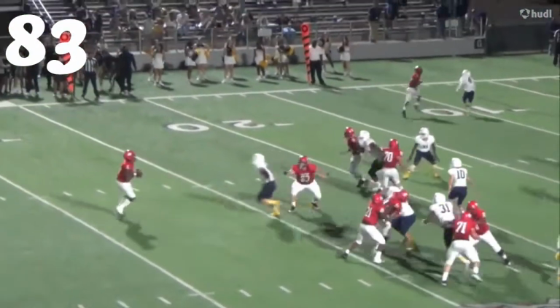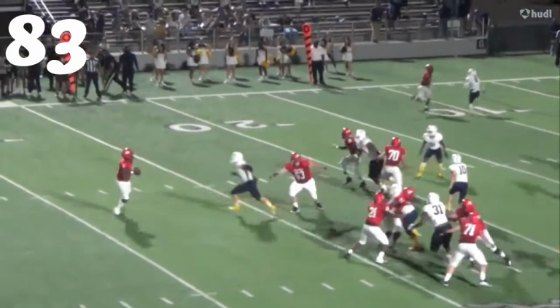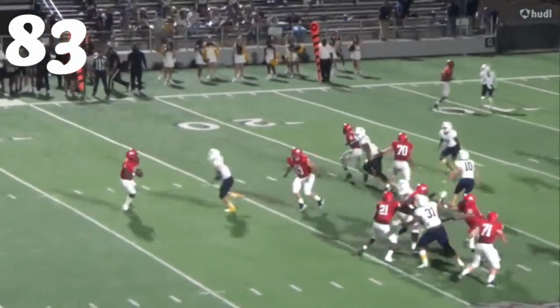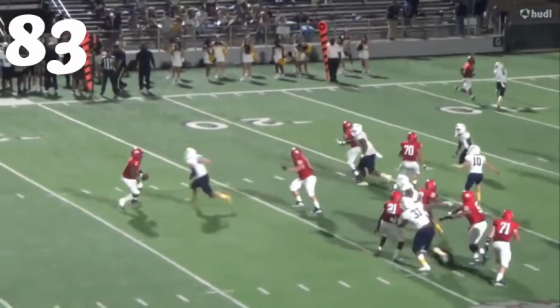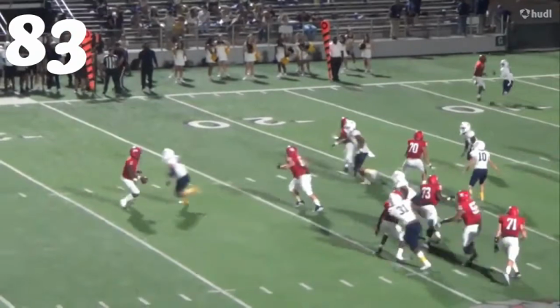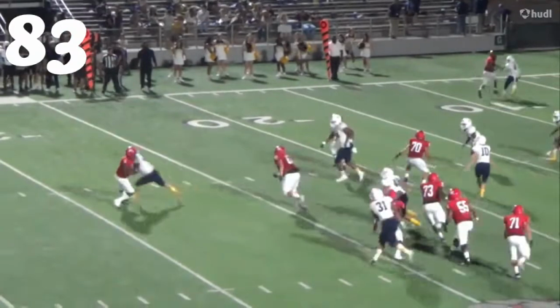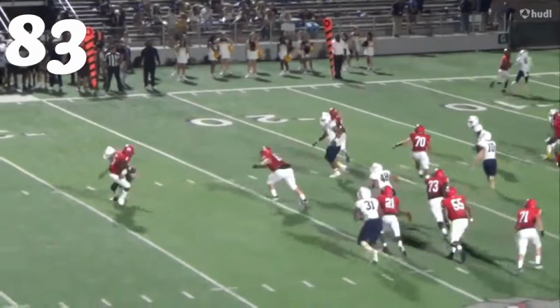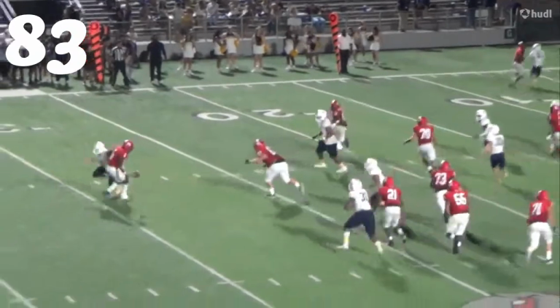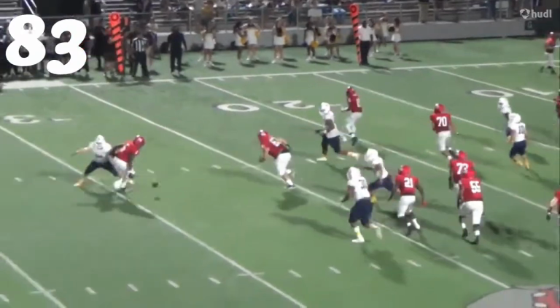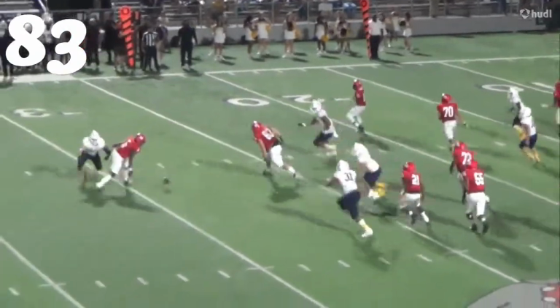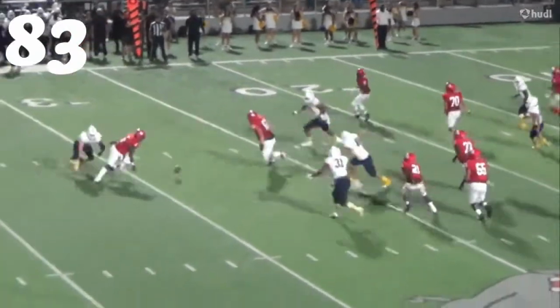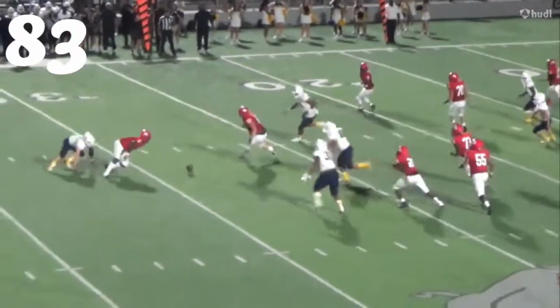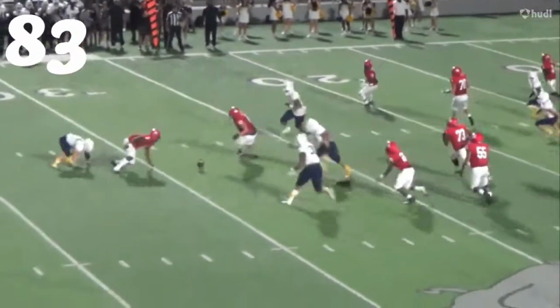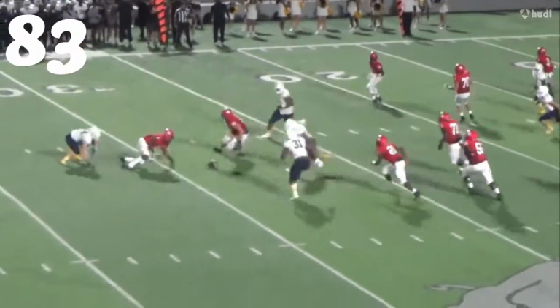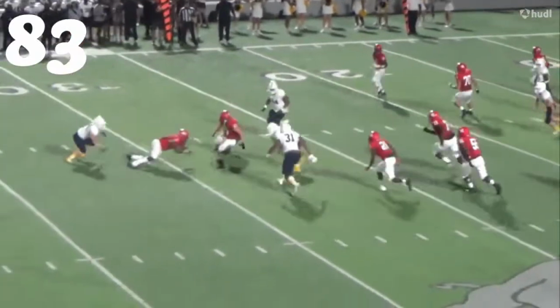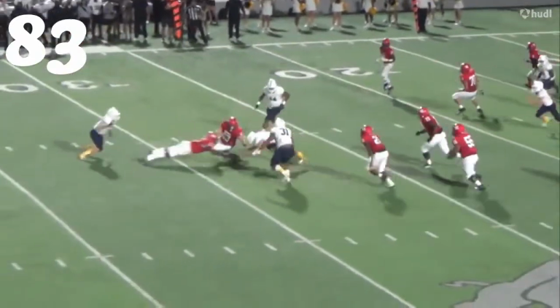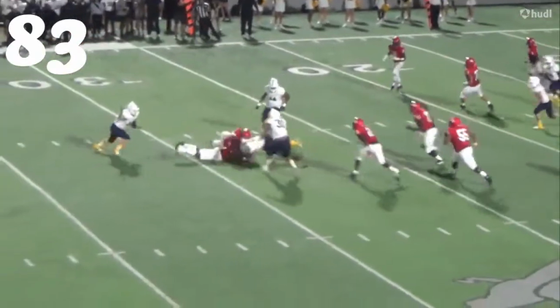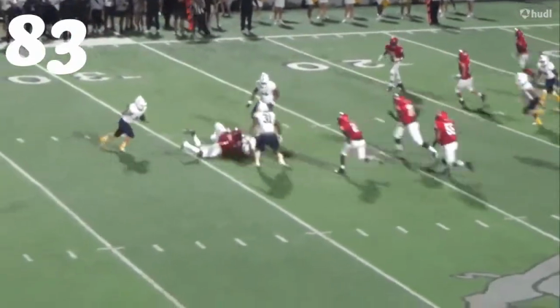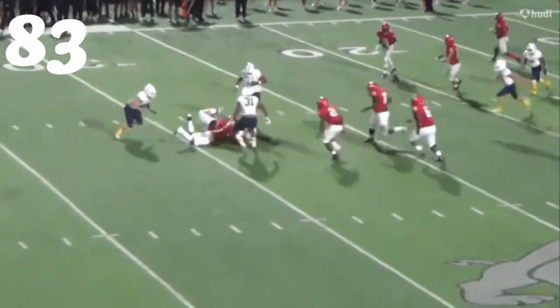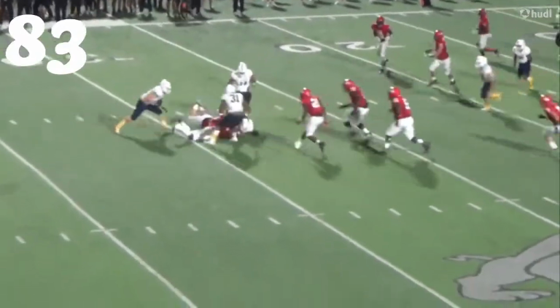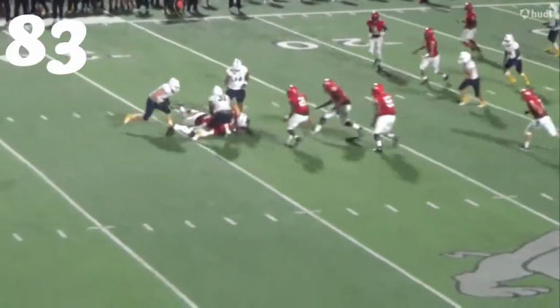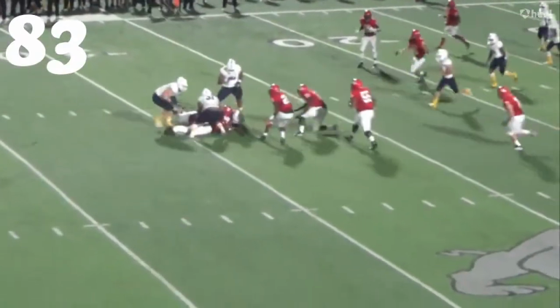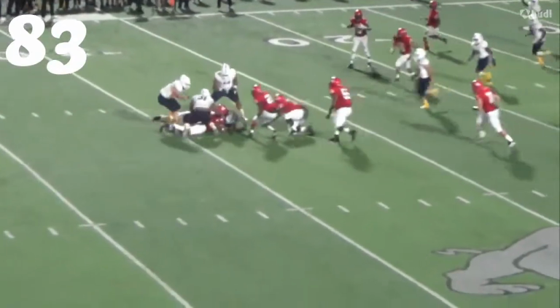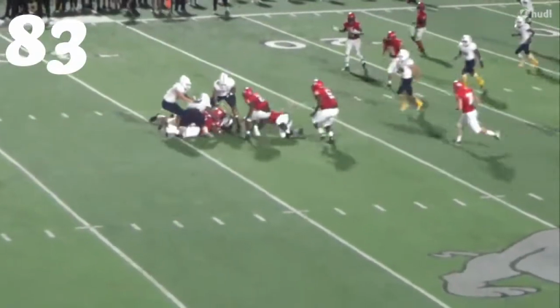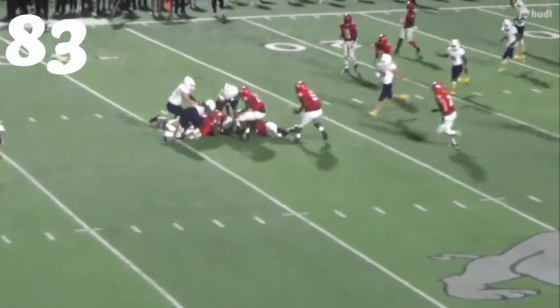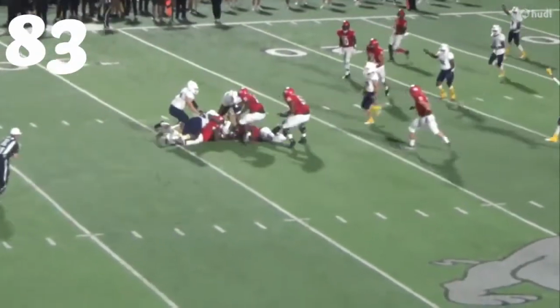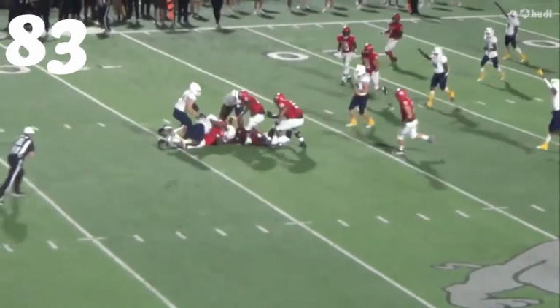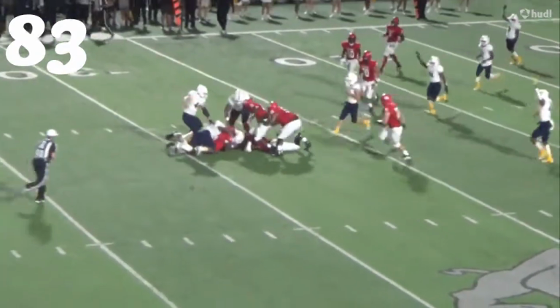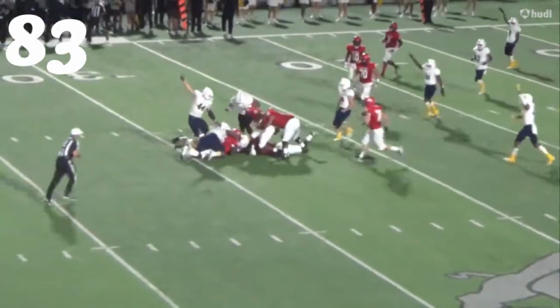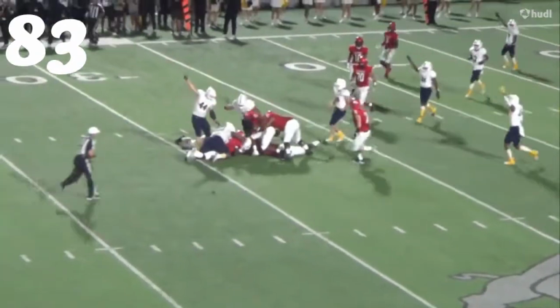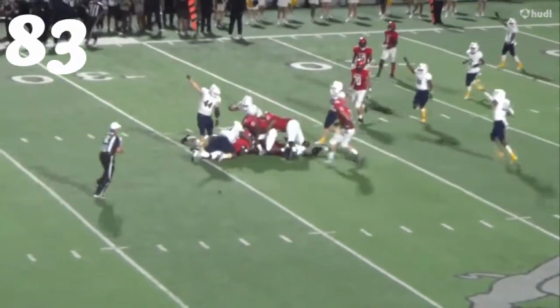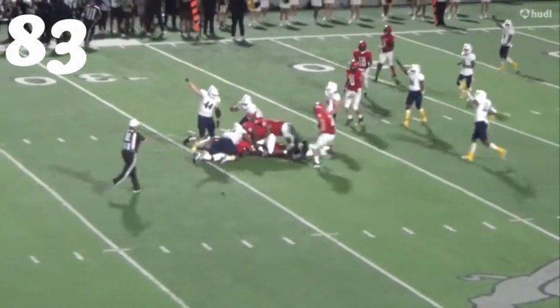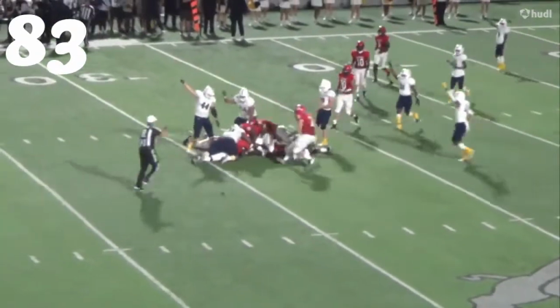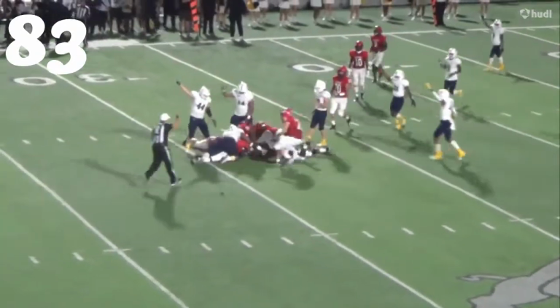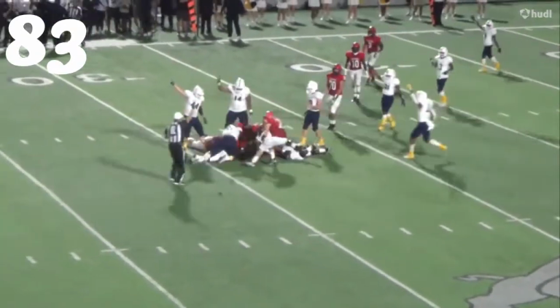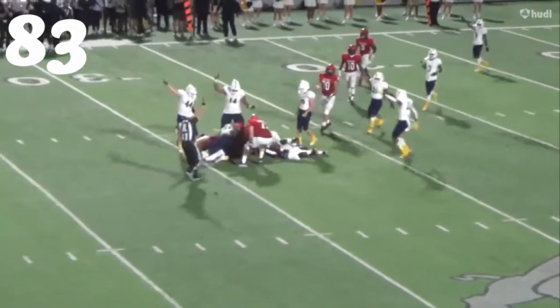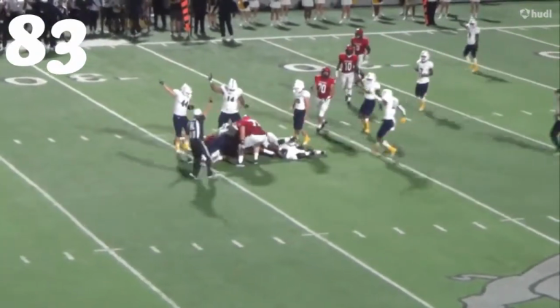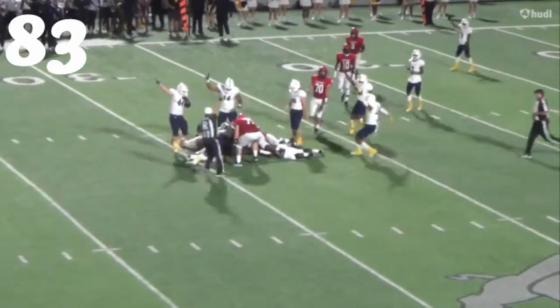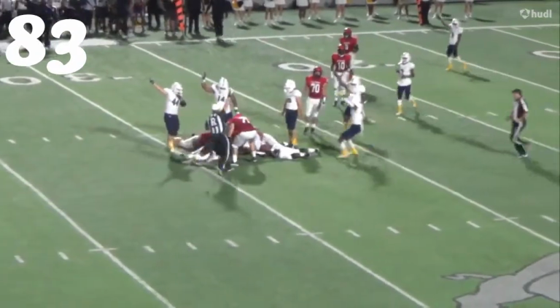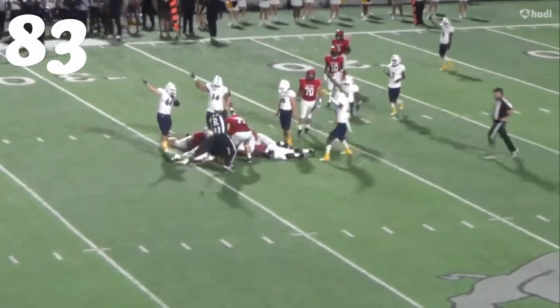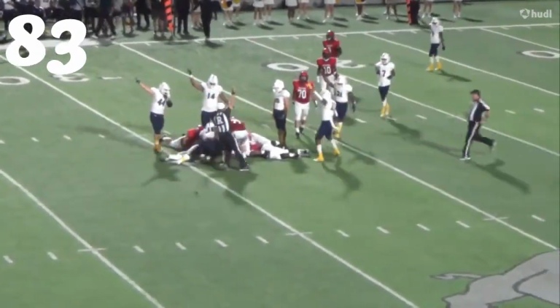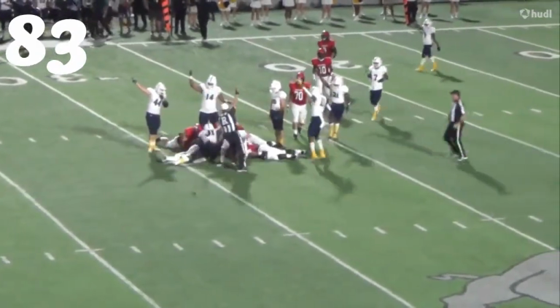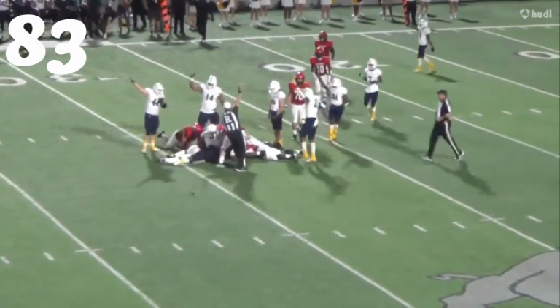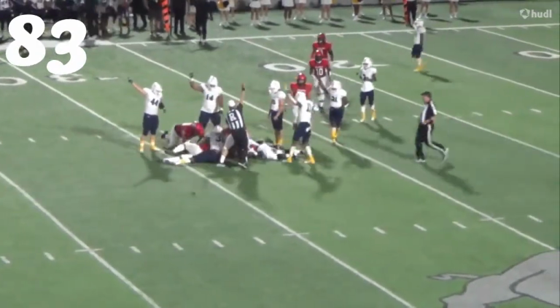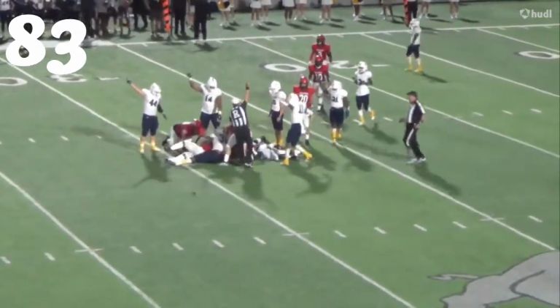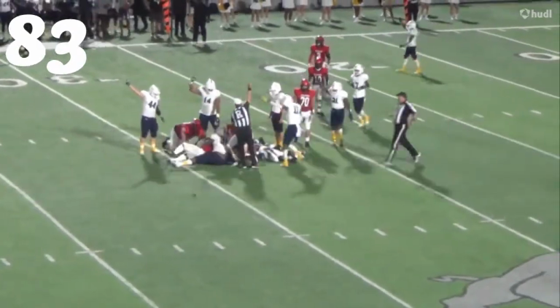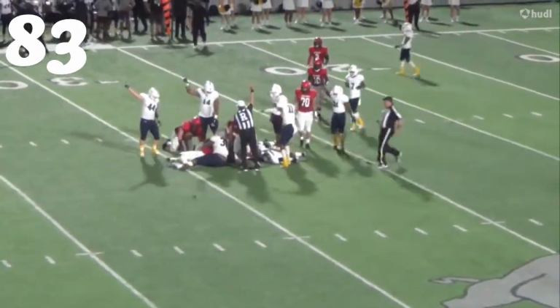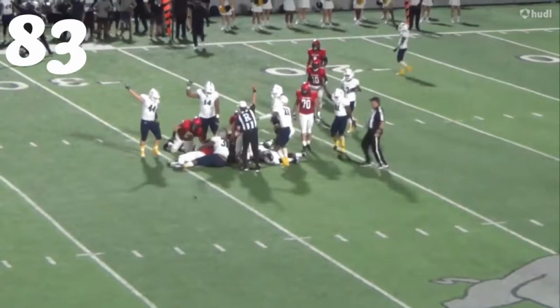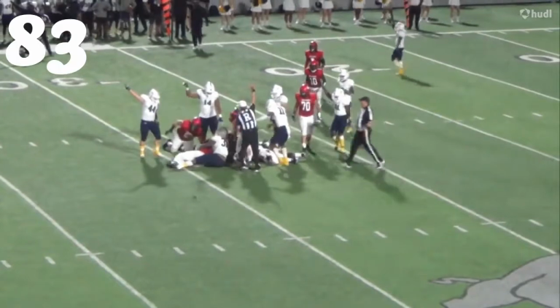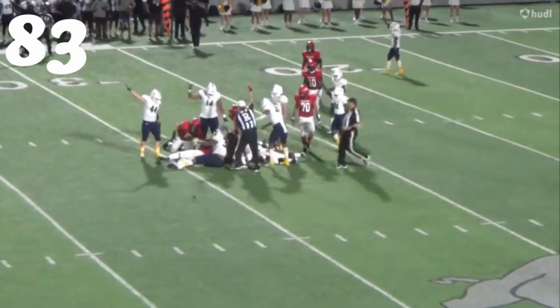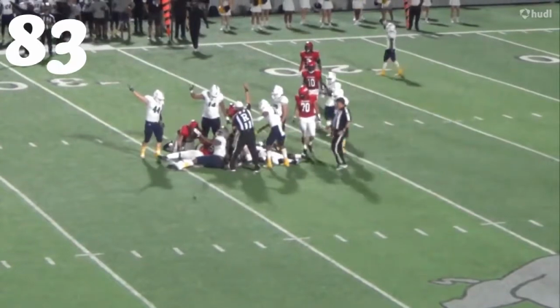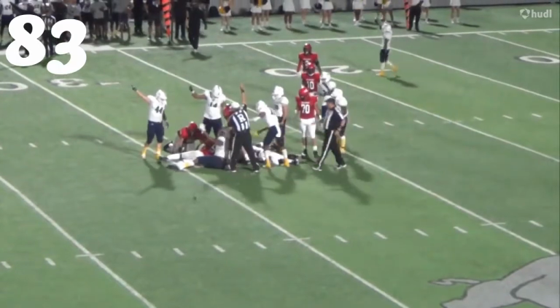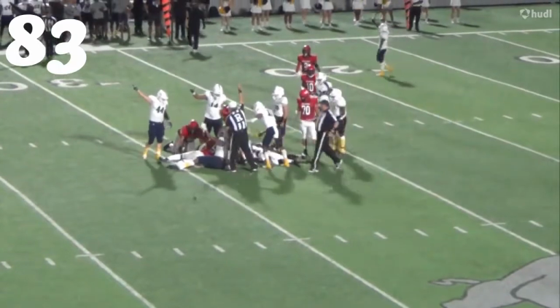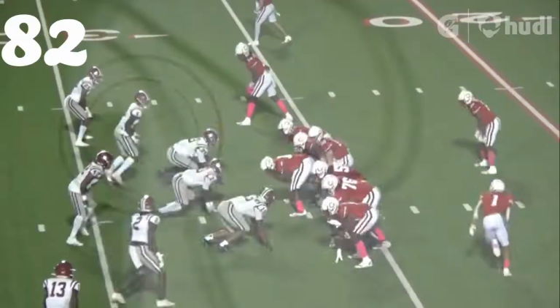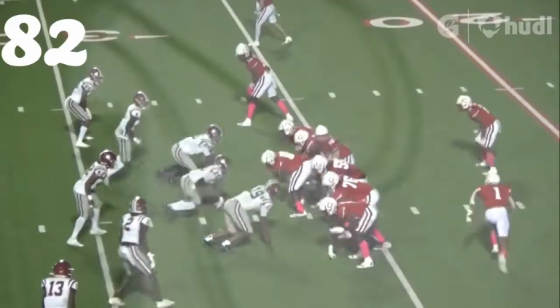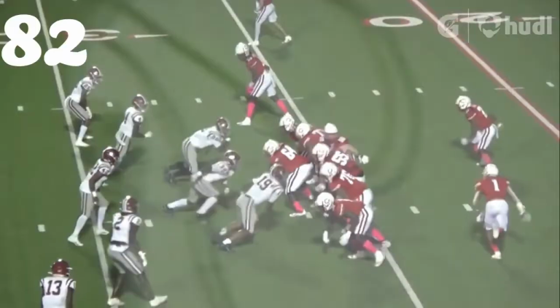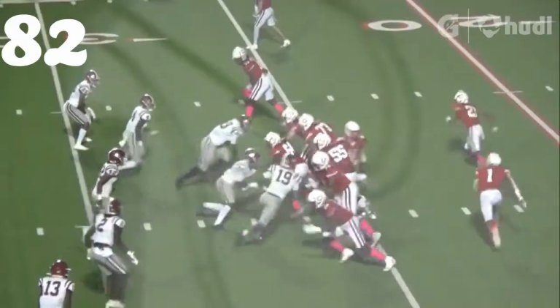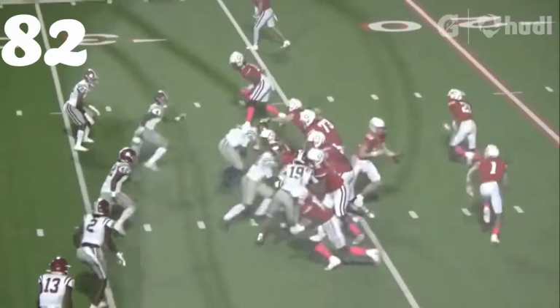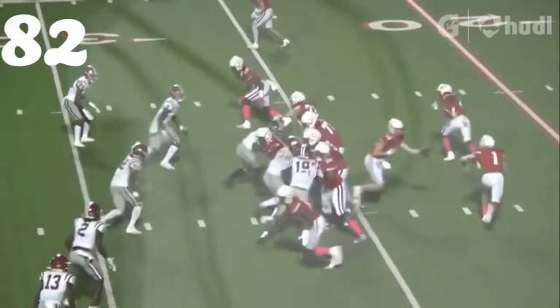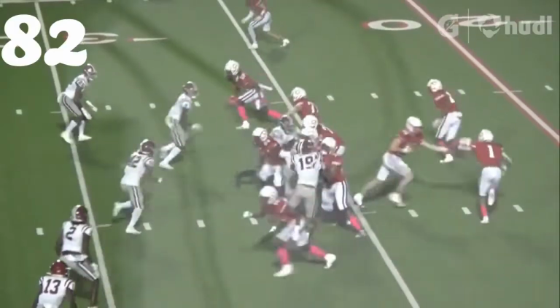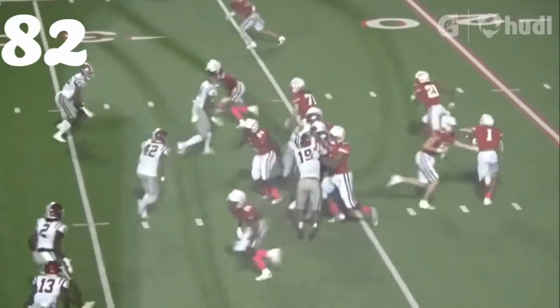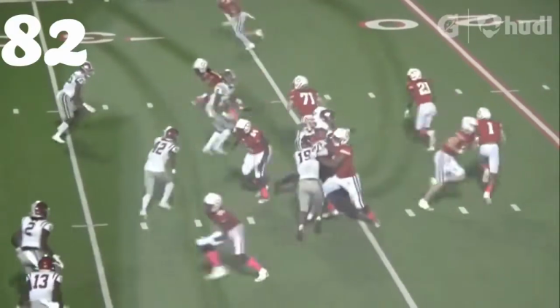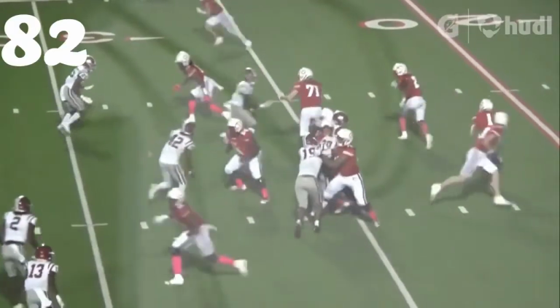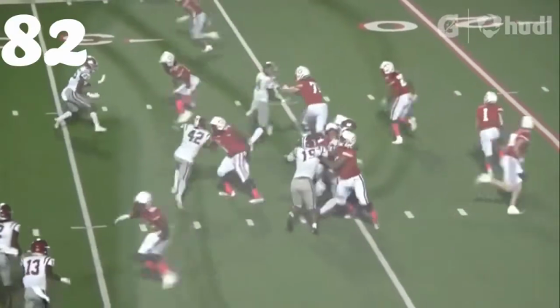At number 83, it's Dallas Dixon from Pine Tree, forcing a fumble on the play. First and second down — they didn't get the ball back.